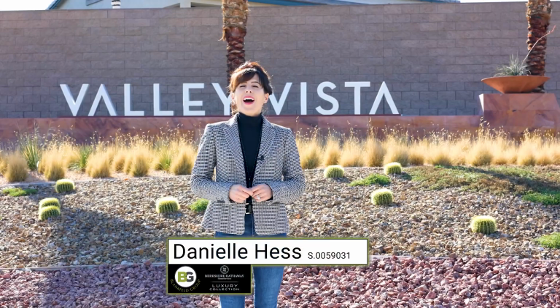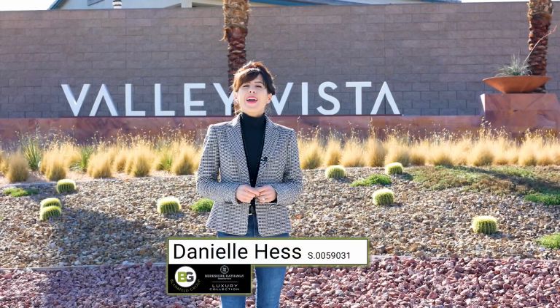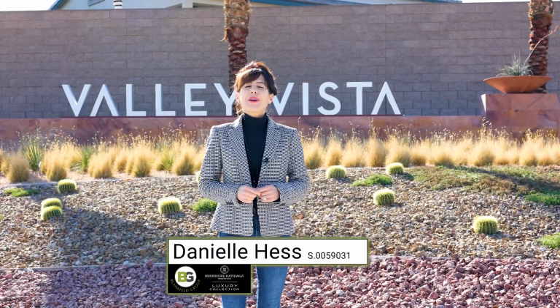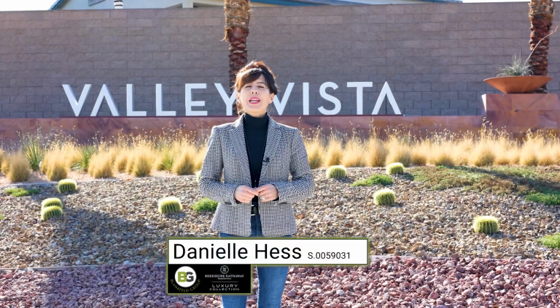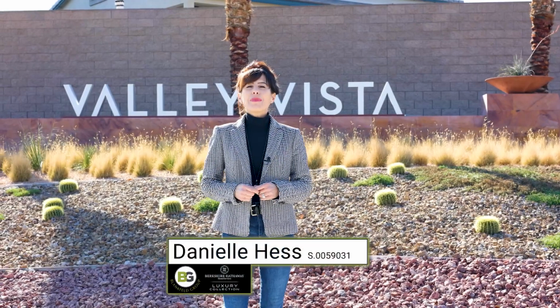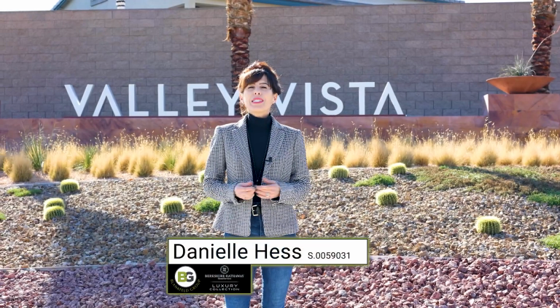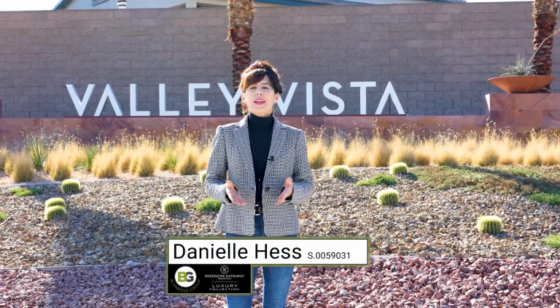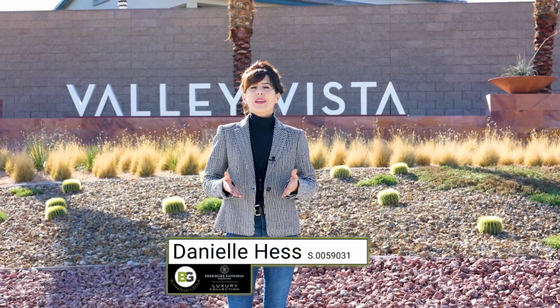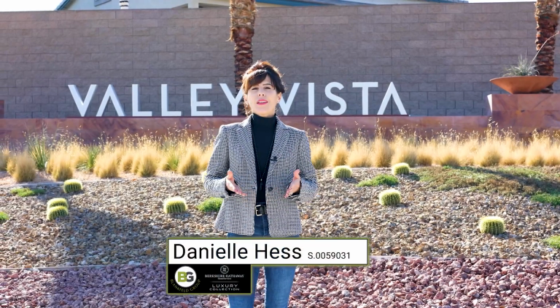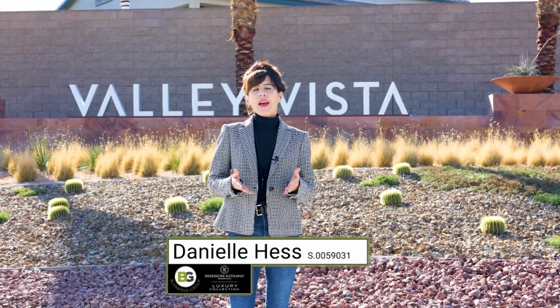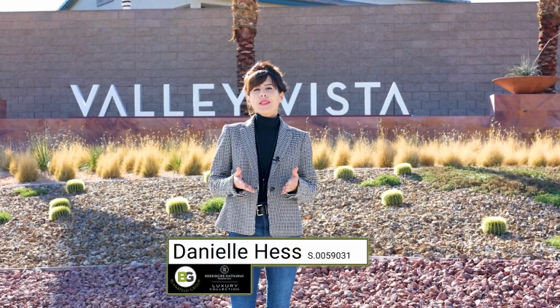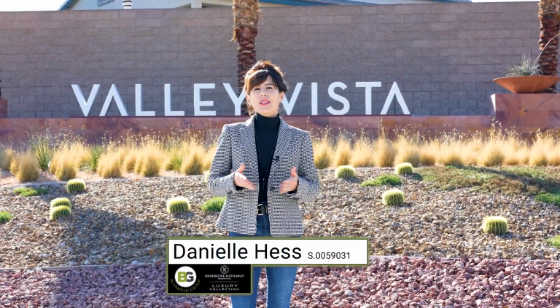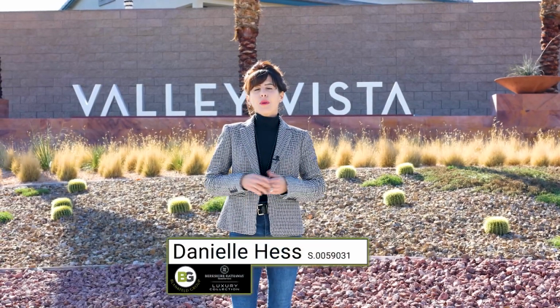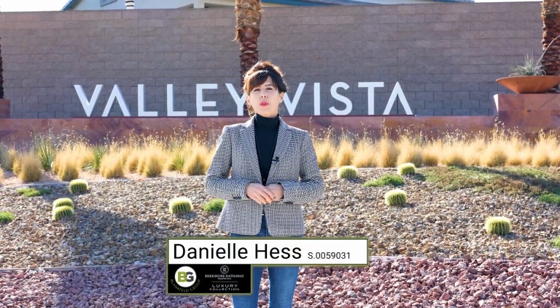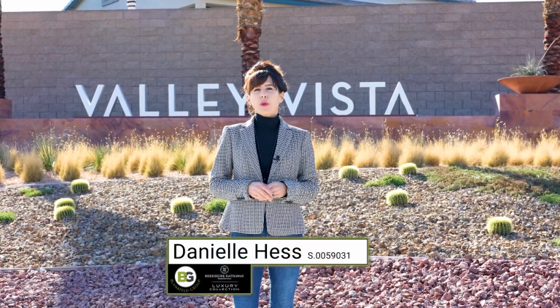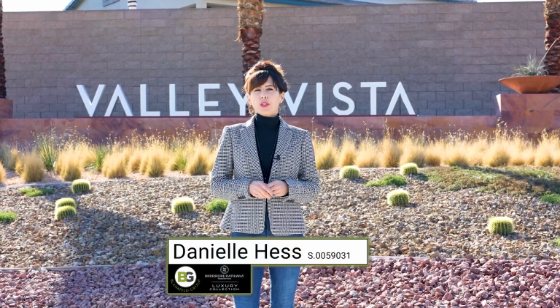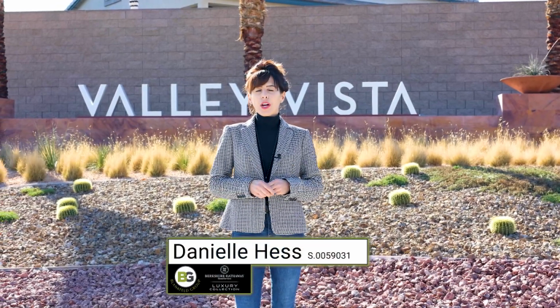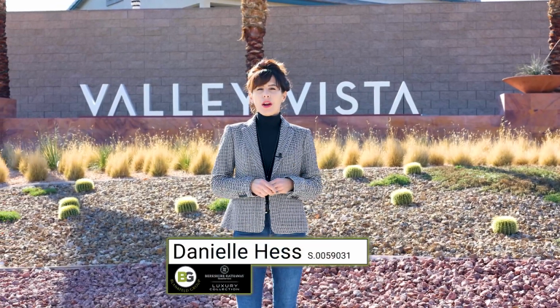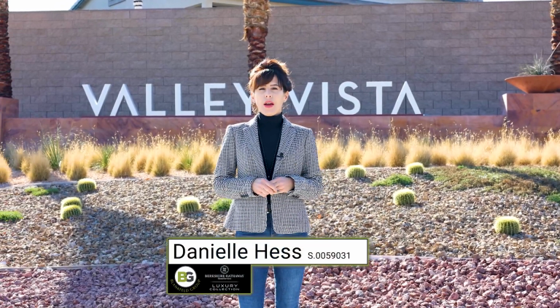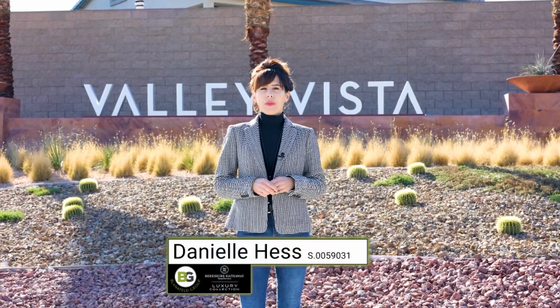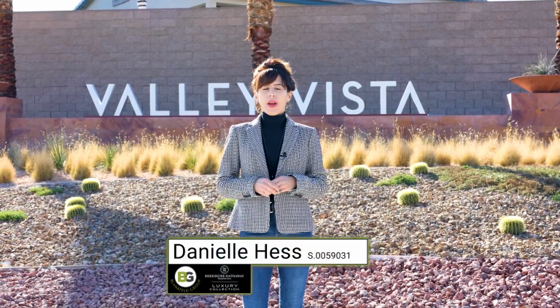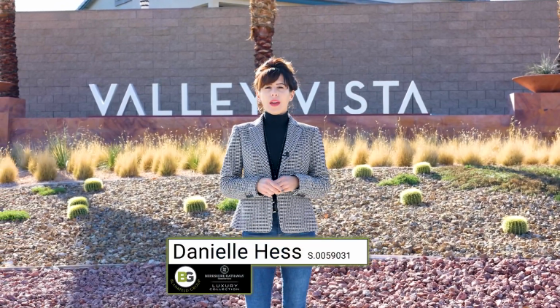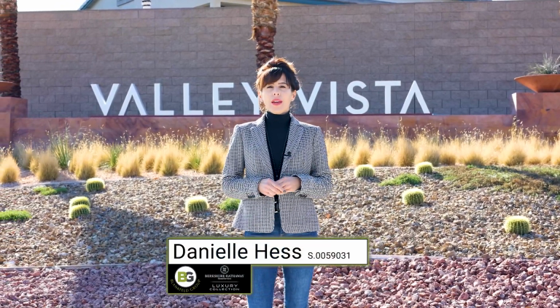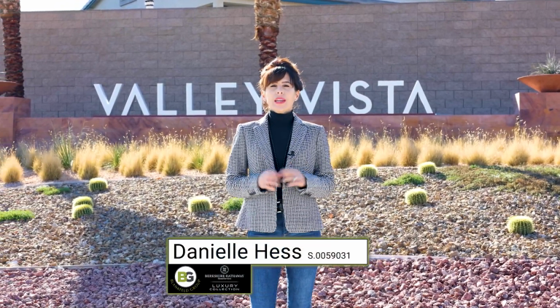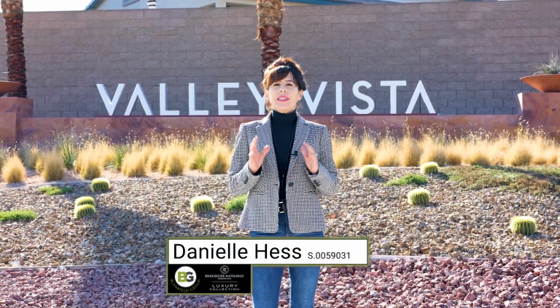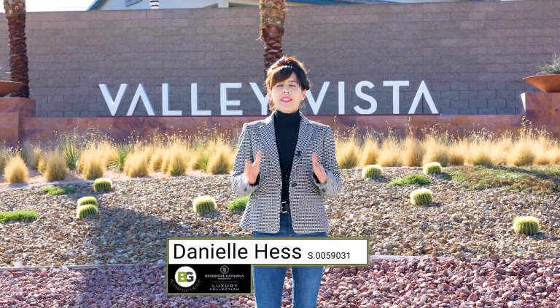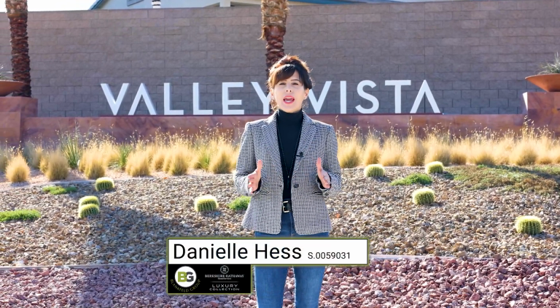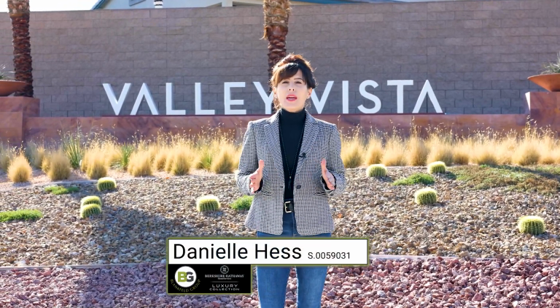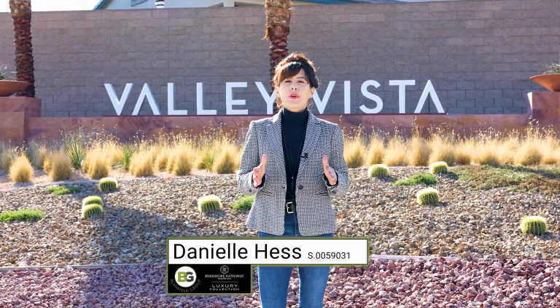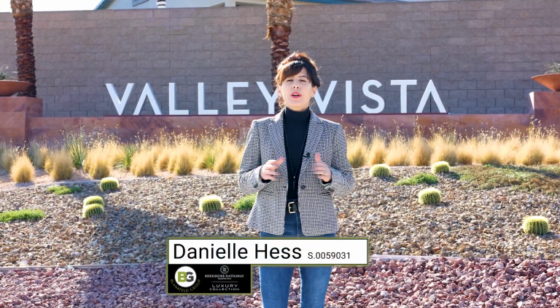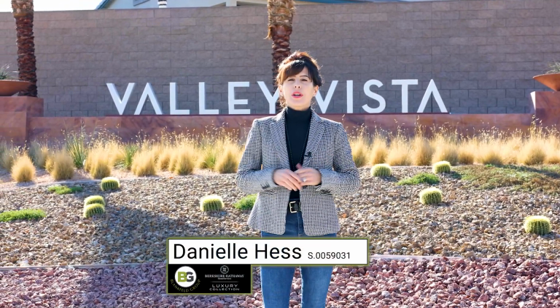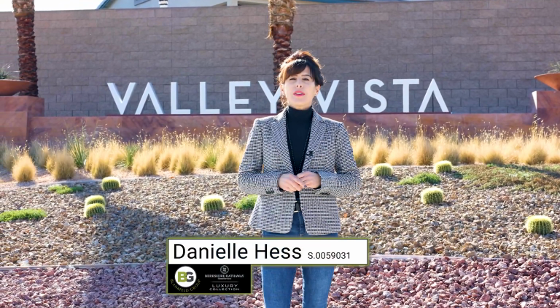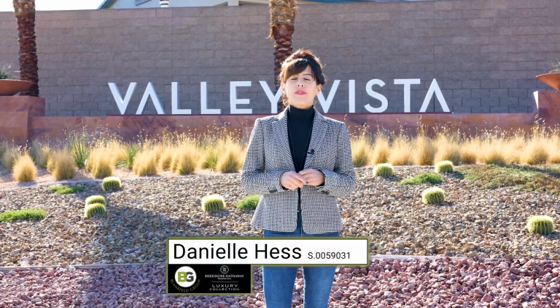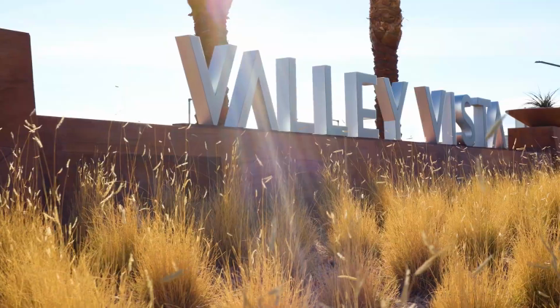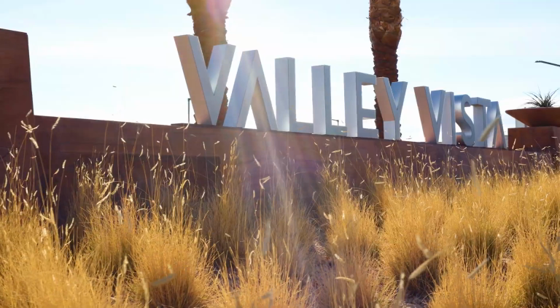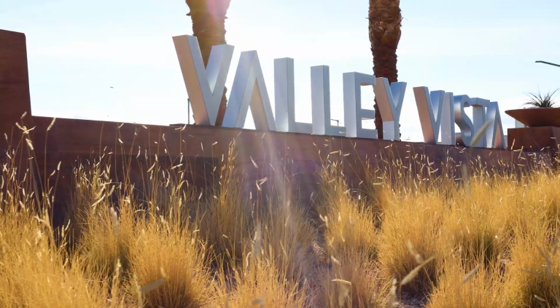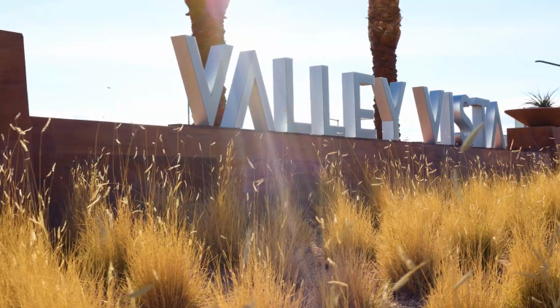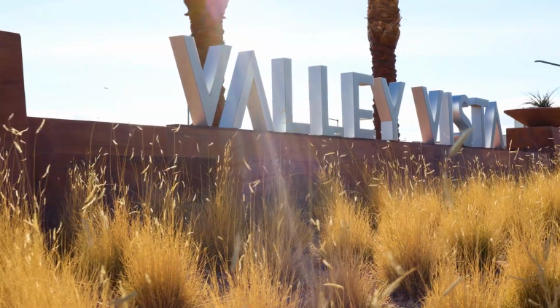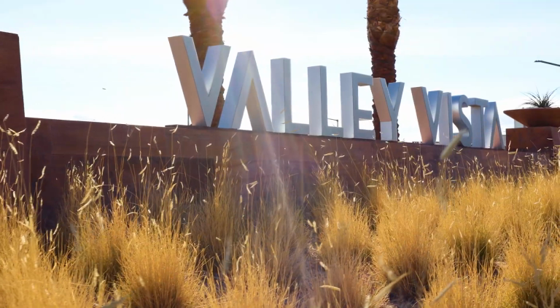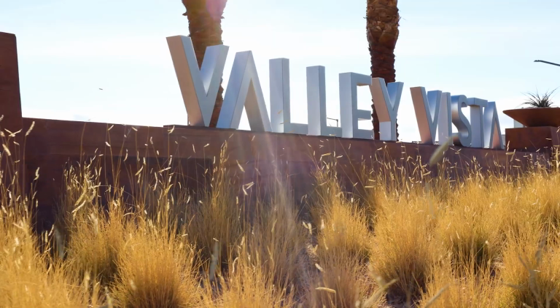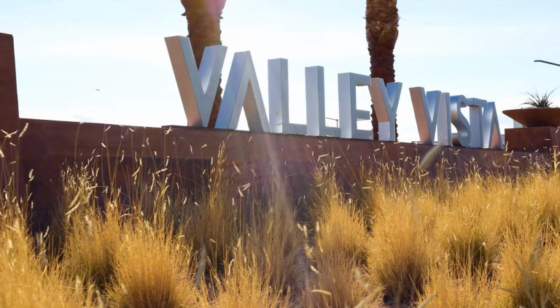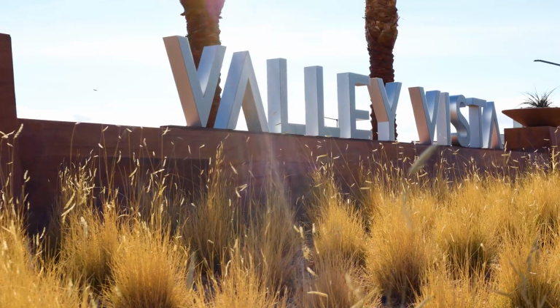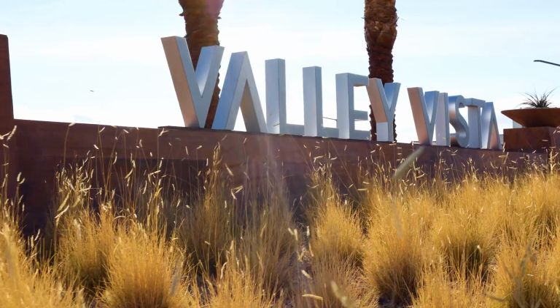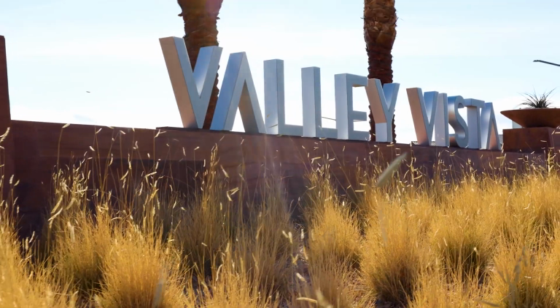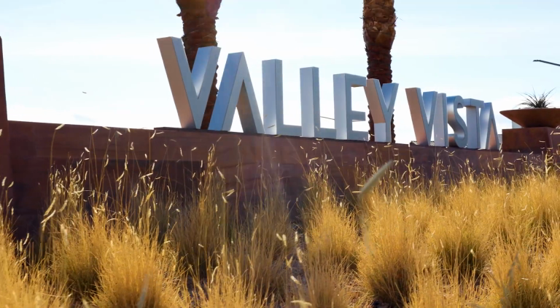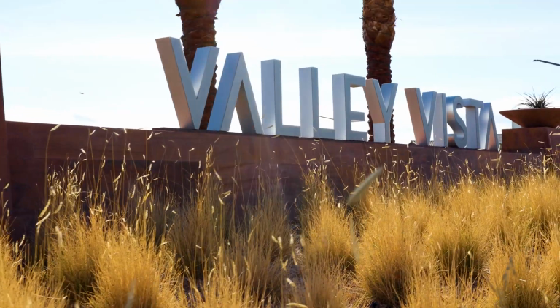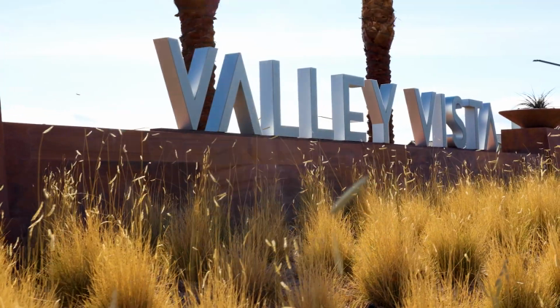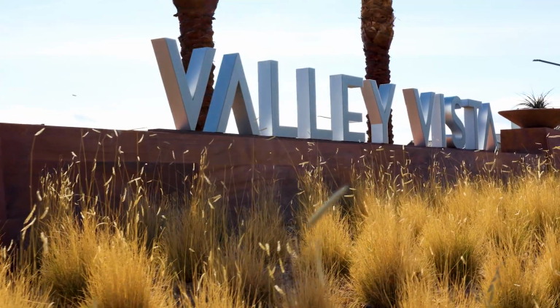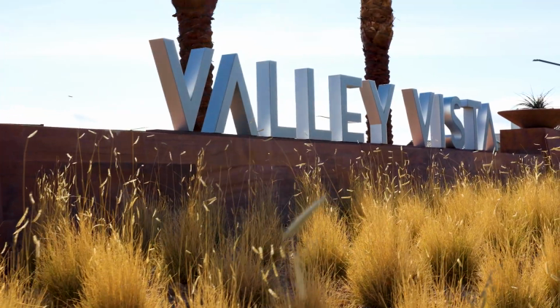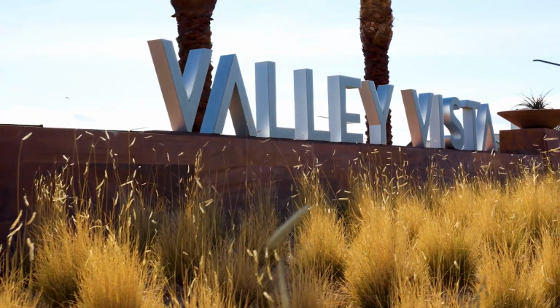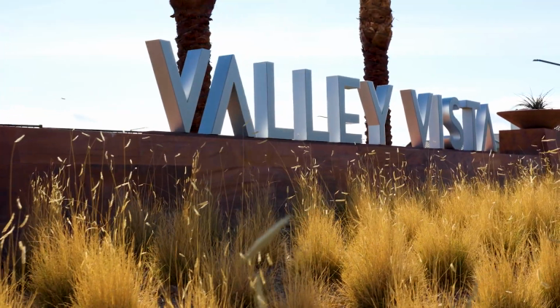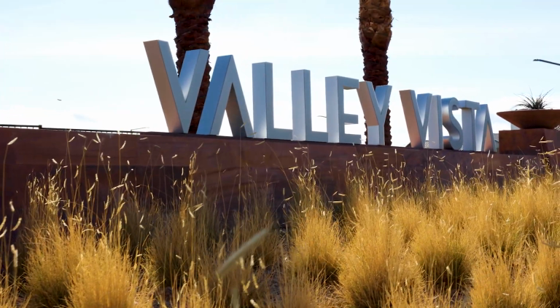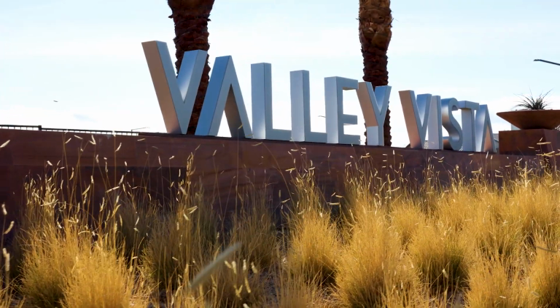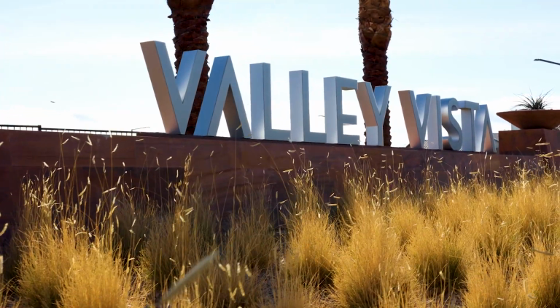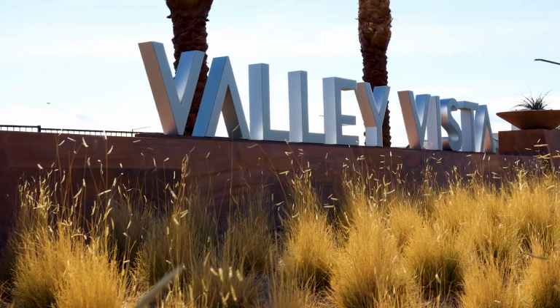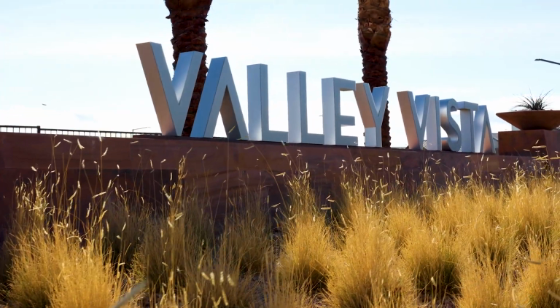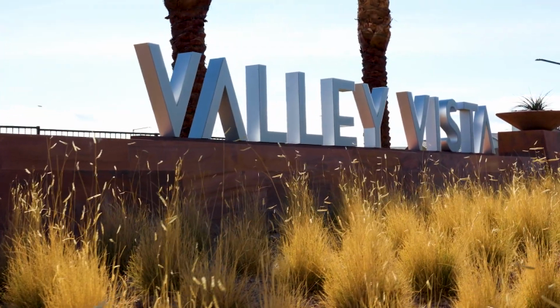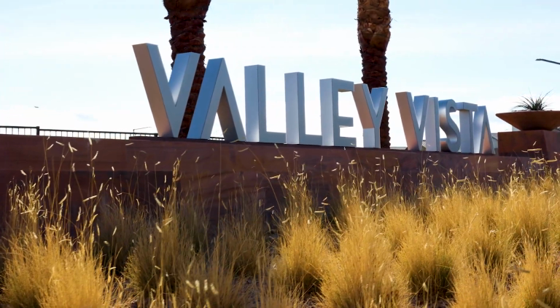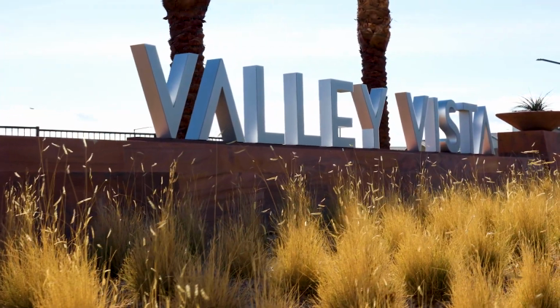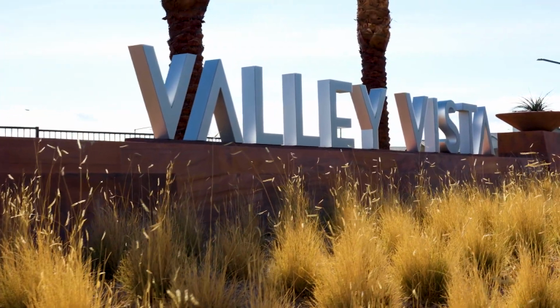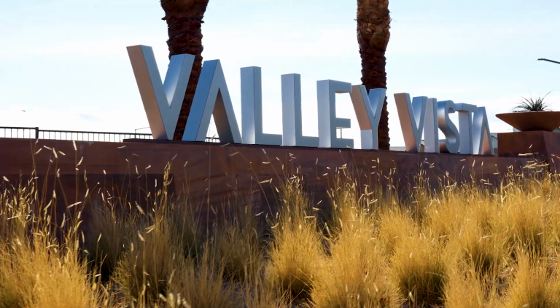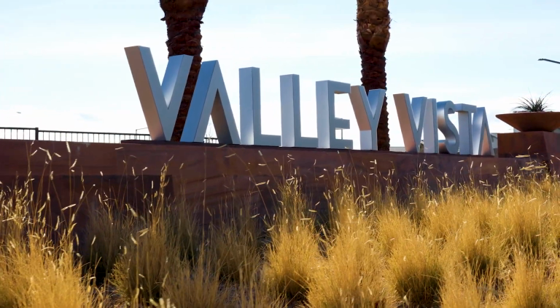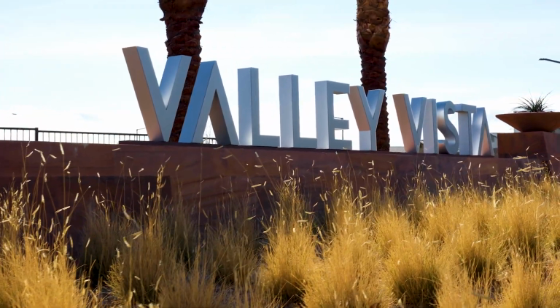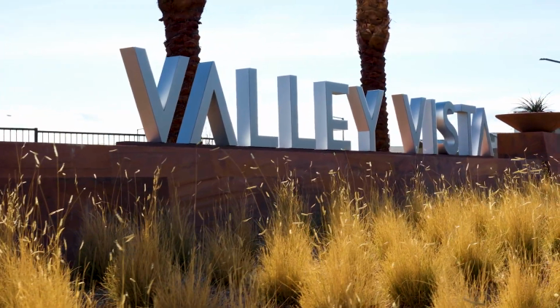Hi, my name is Danielle Hess and I'm with Berkshire Hathaway. Today we are in Valley Vista, a master plan community located in North Las Vegas.